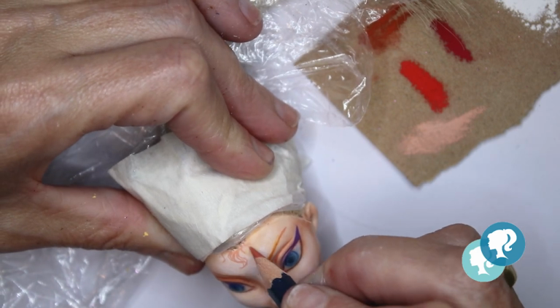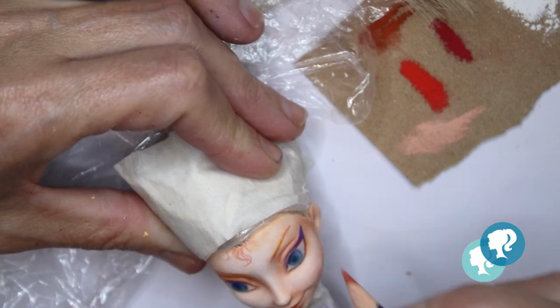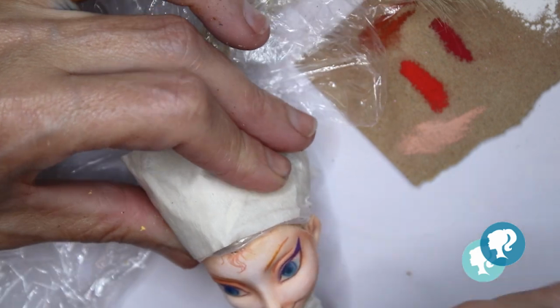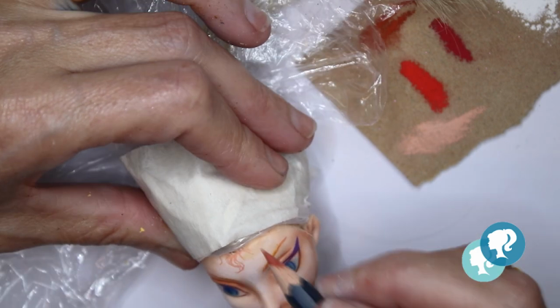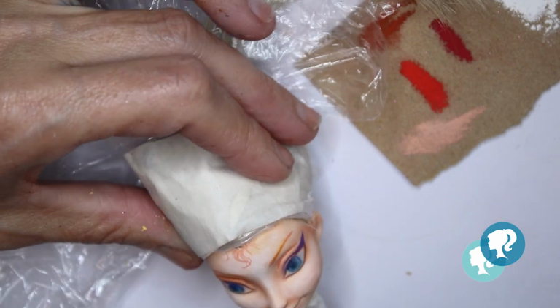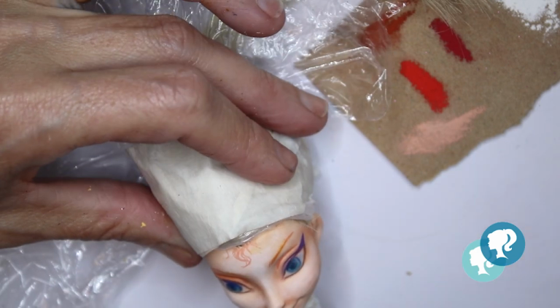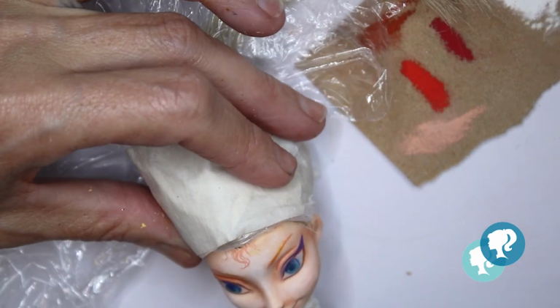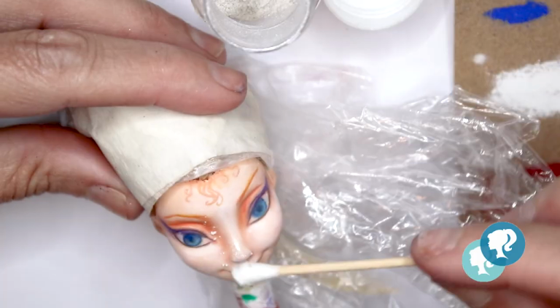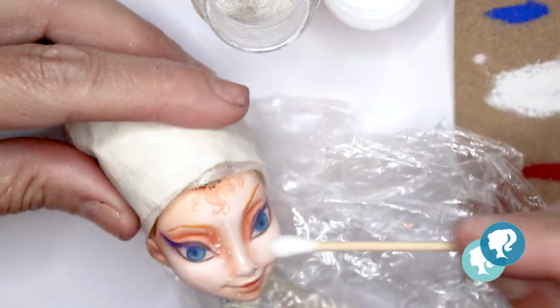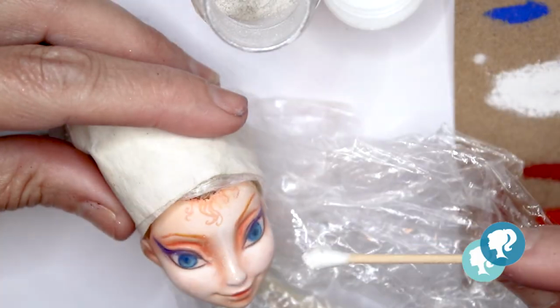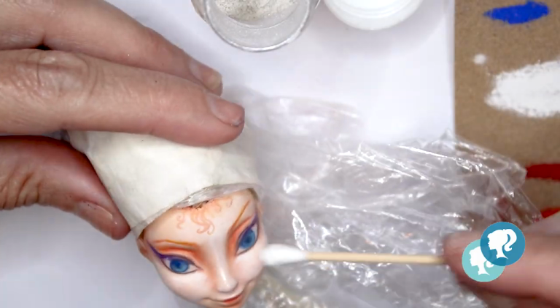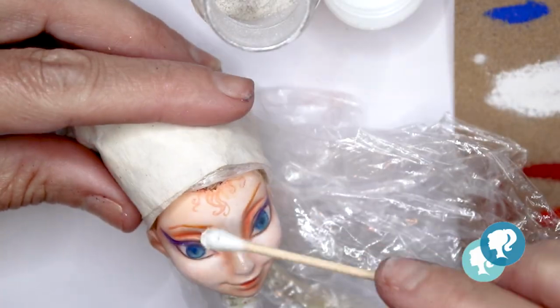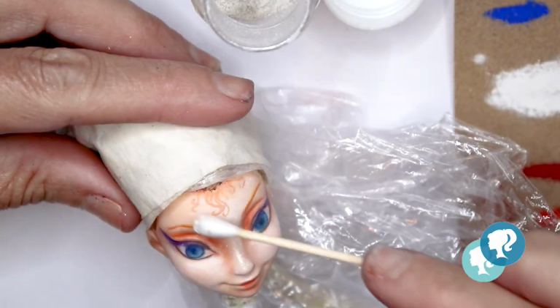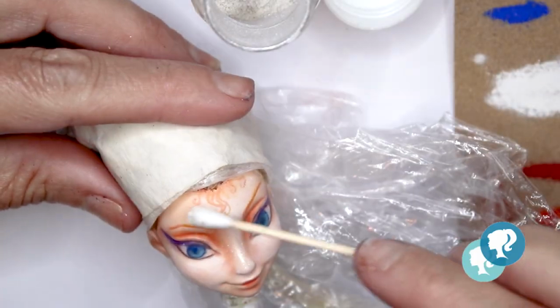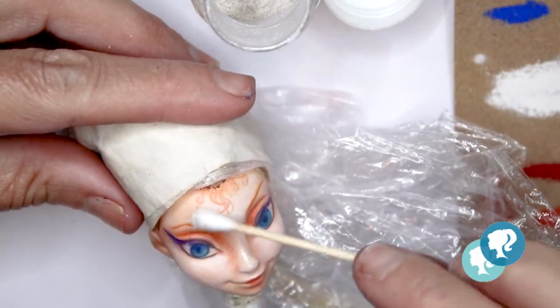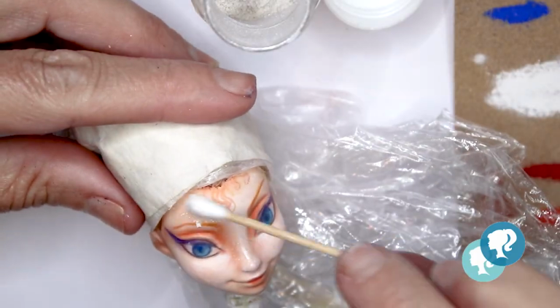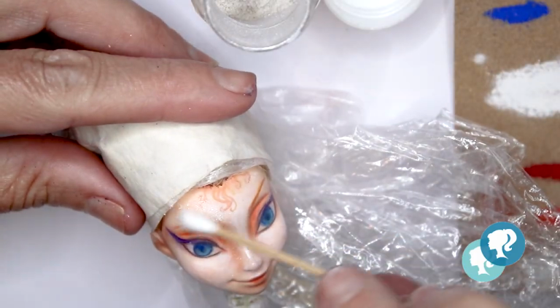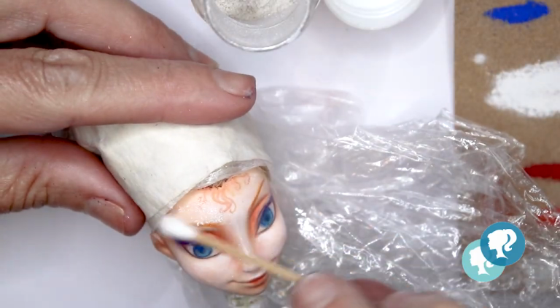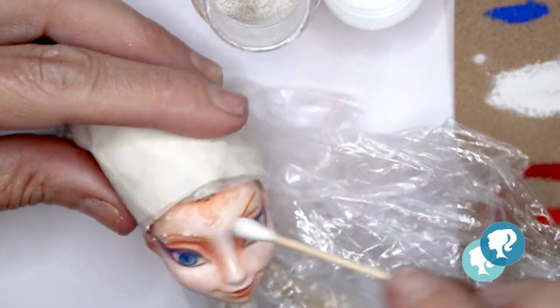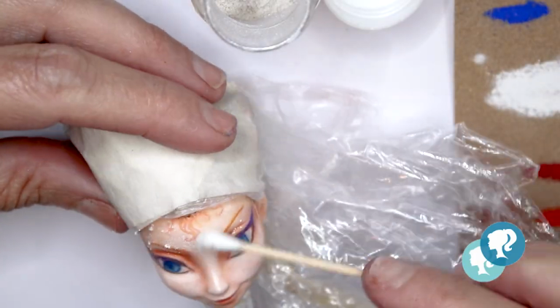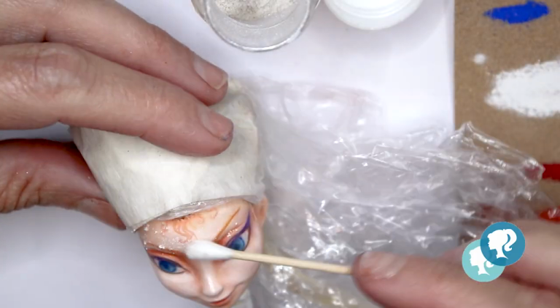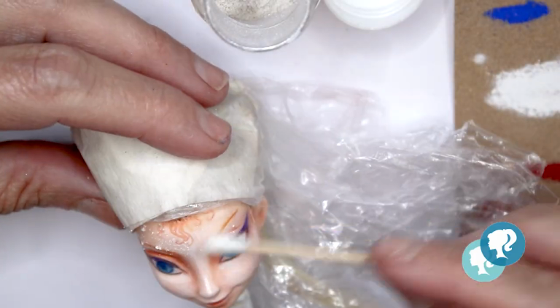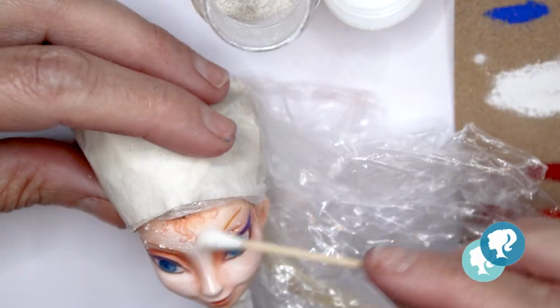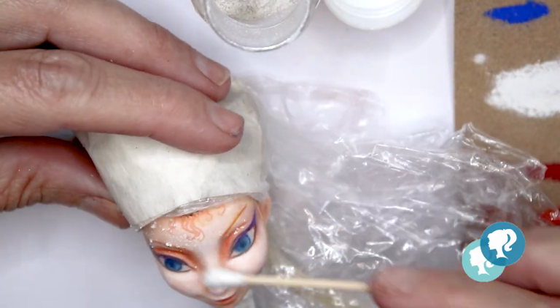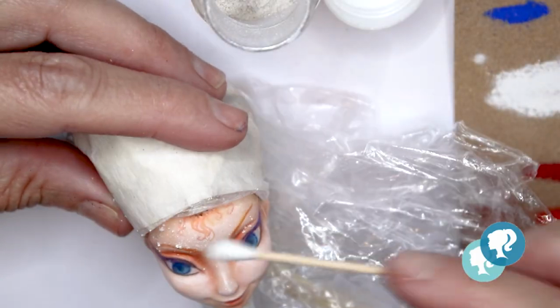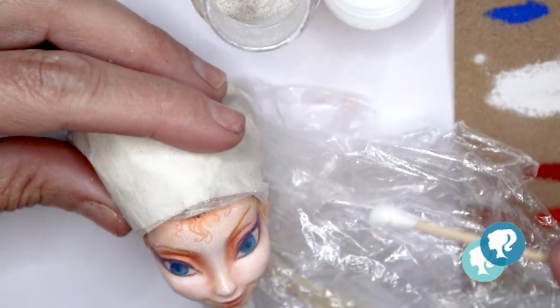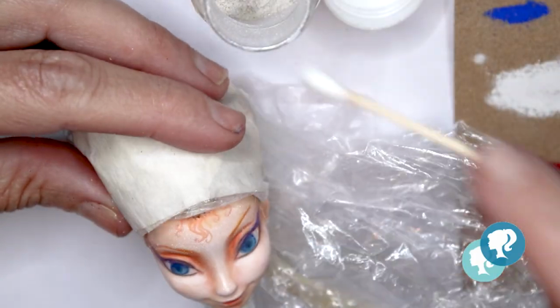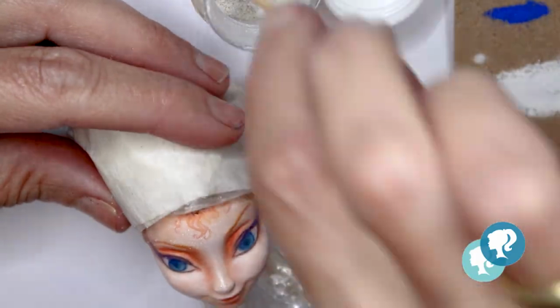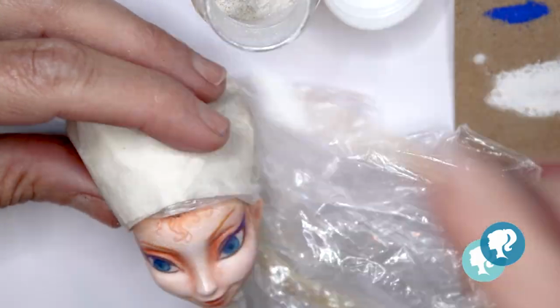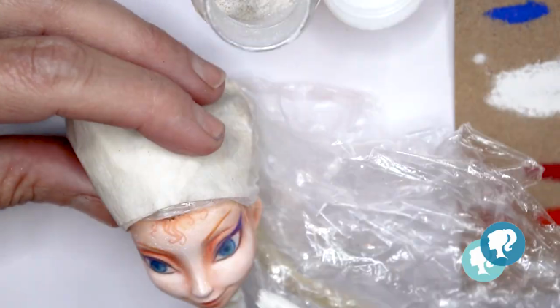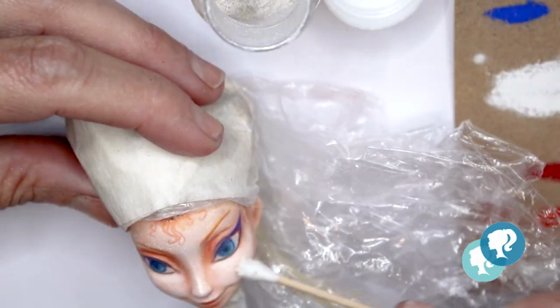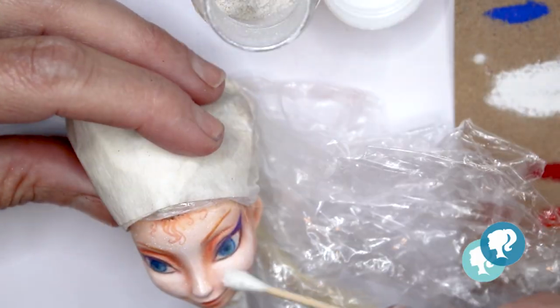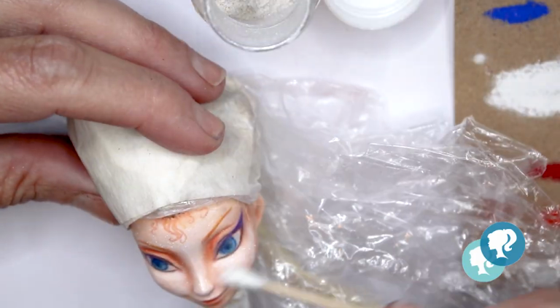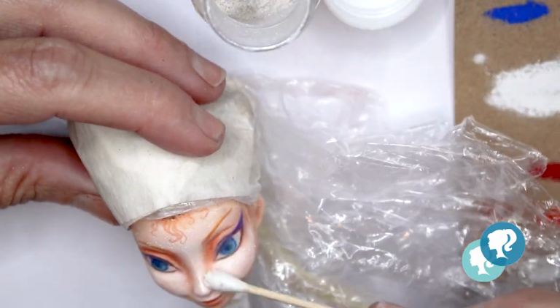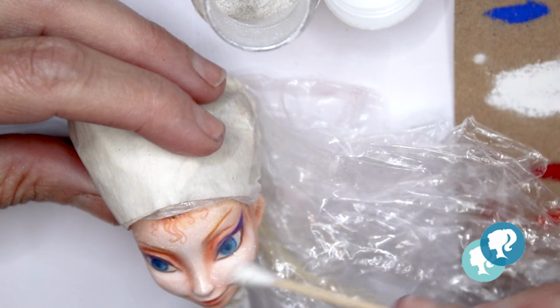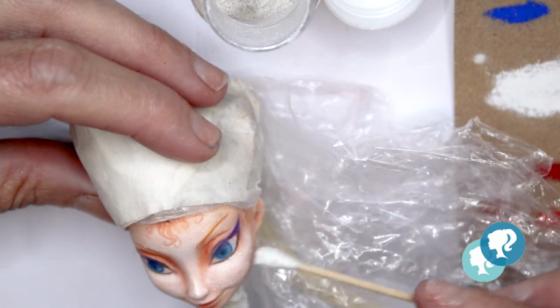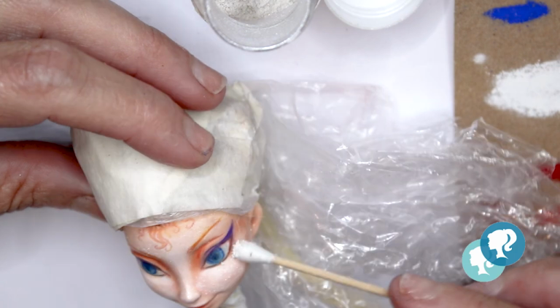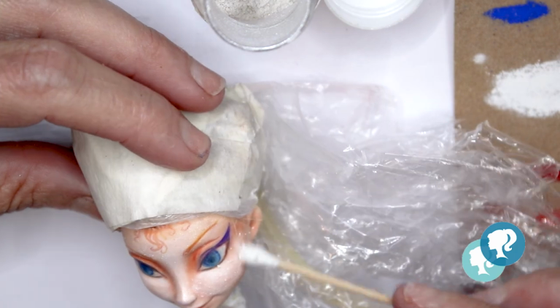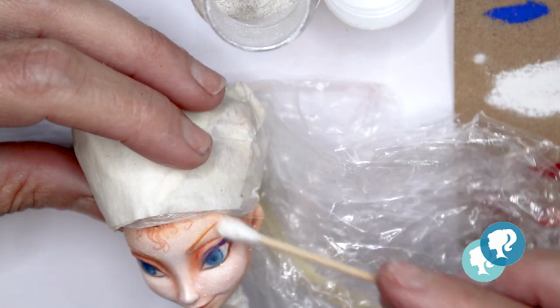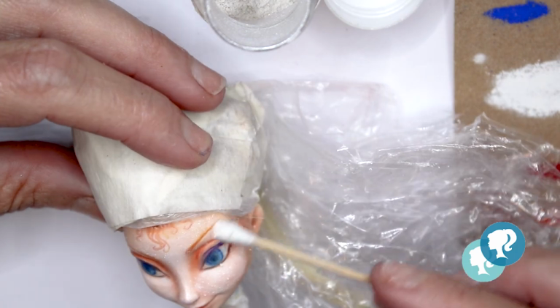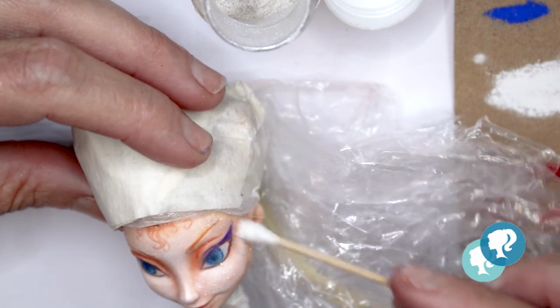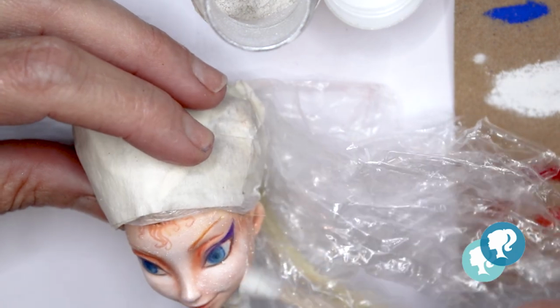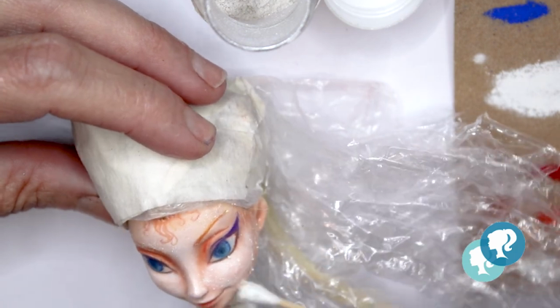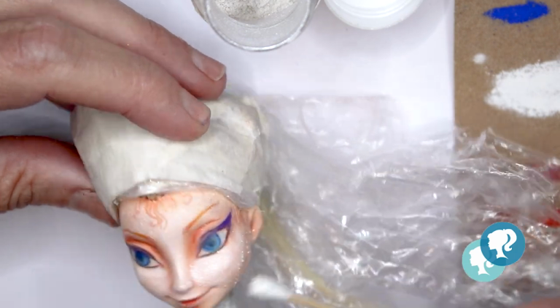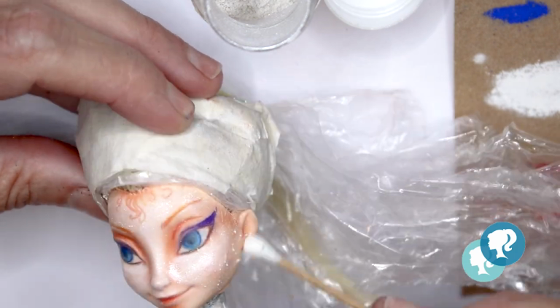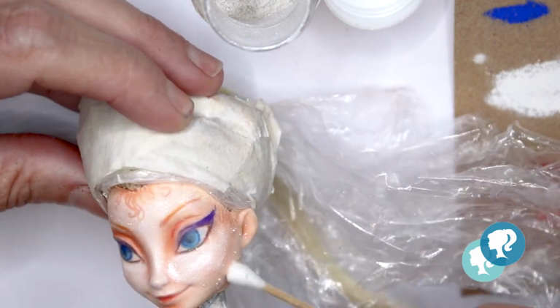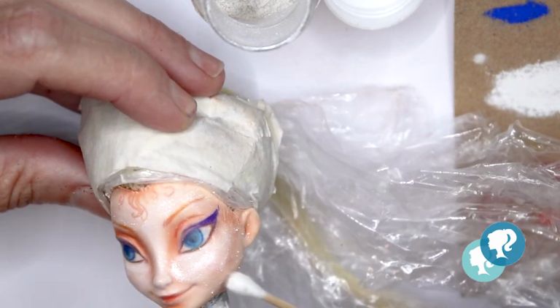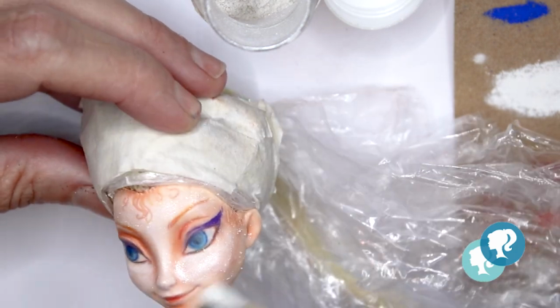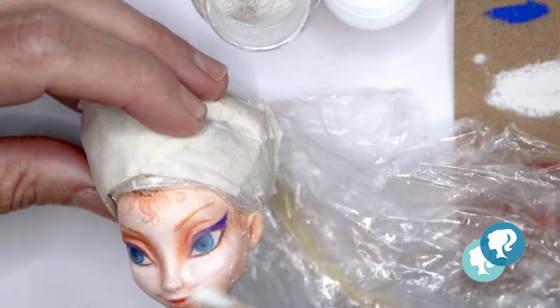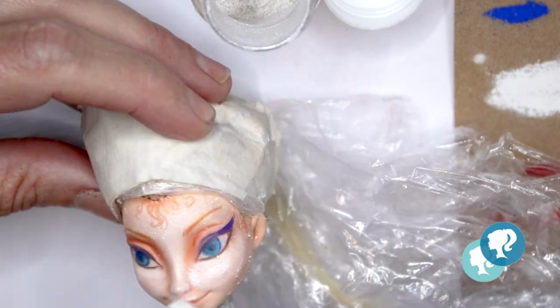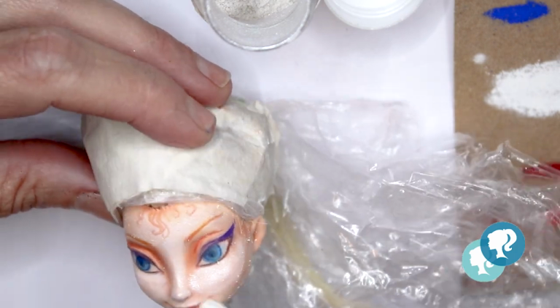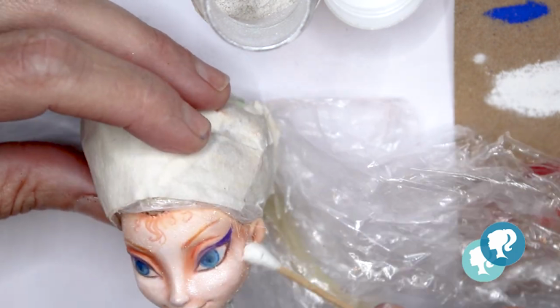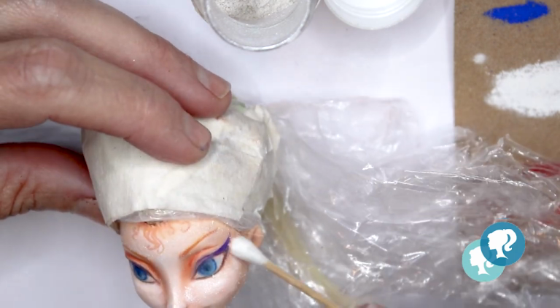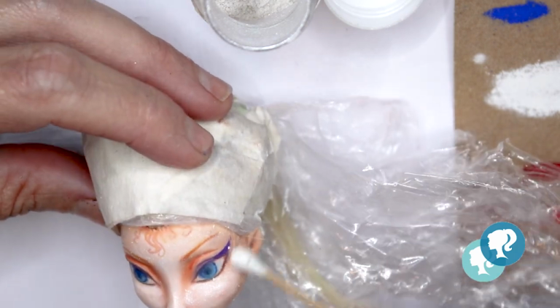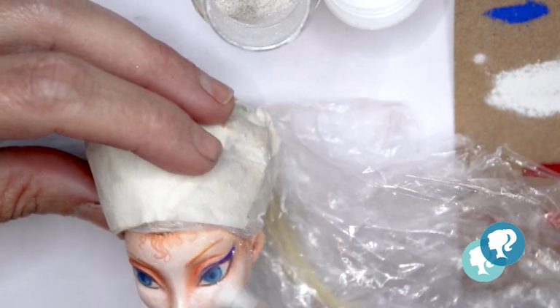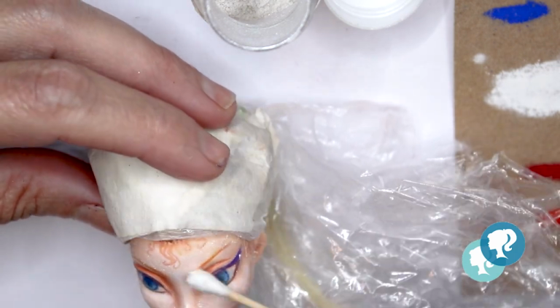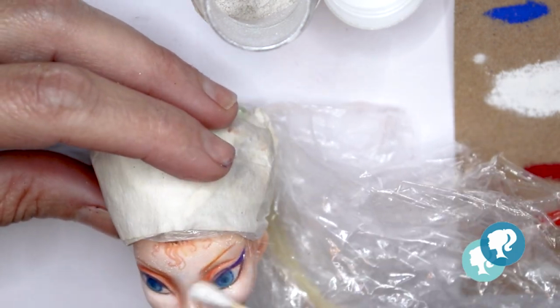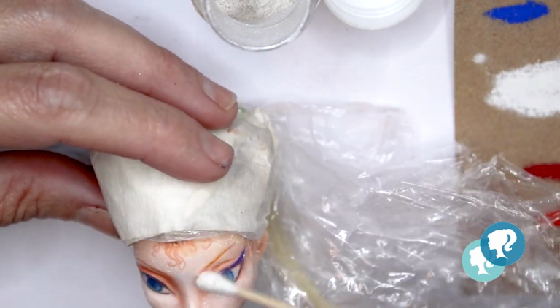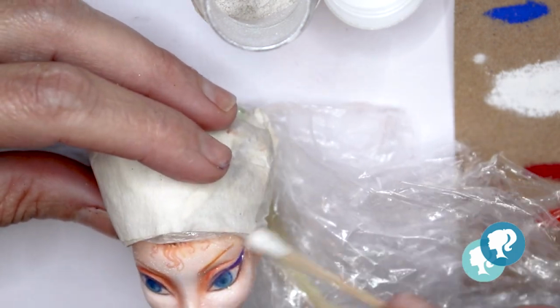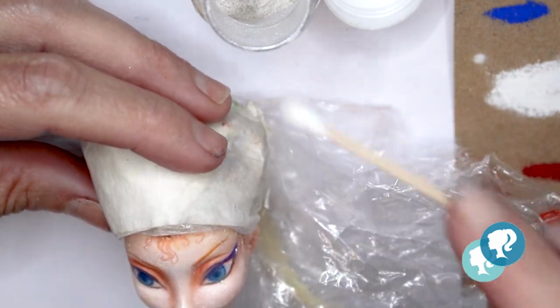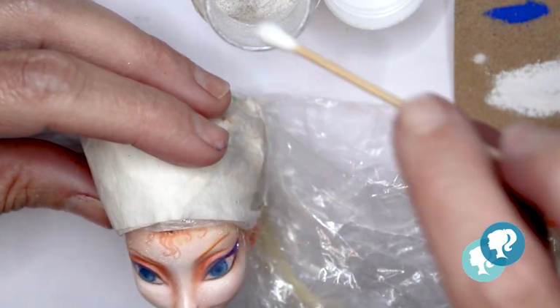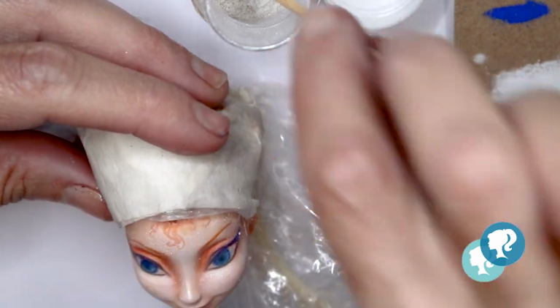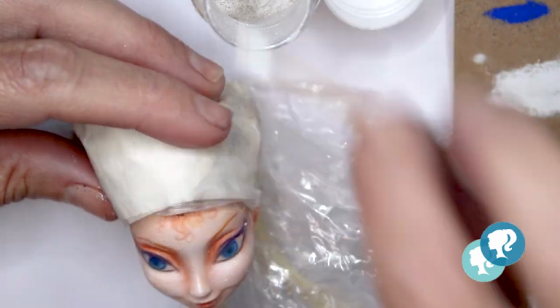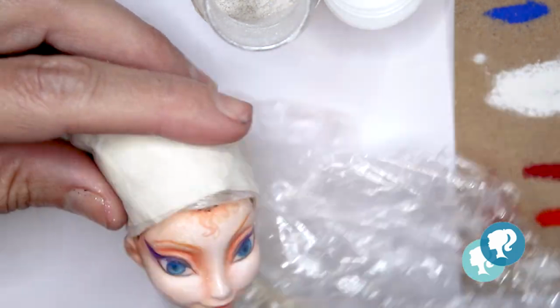And of course, the bling bling! I'm gonna use micro powder in white color to give it shine.